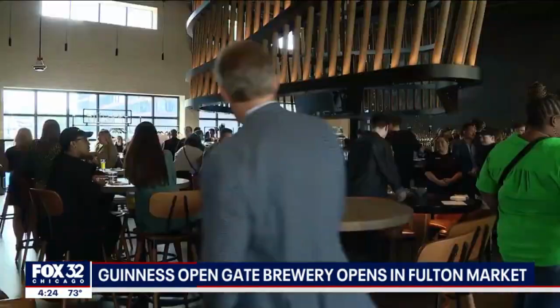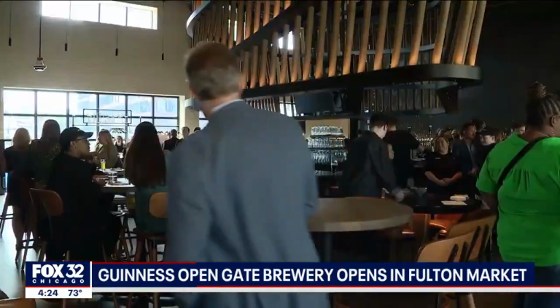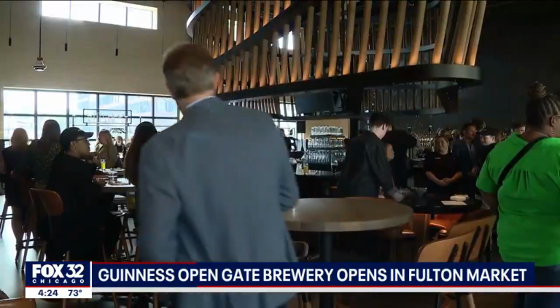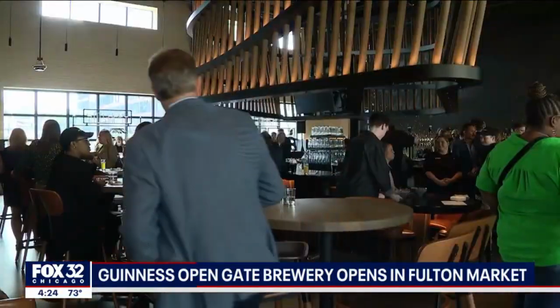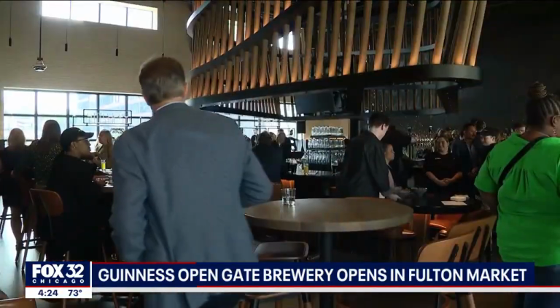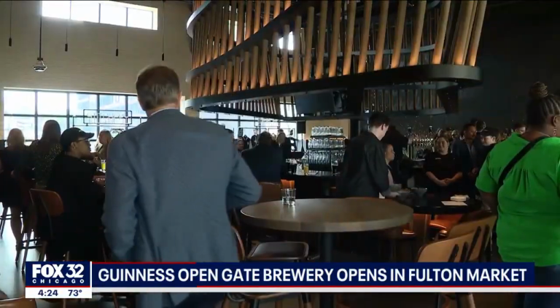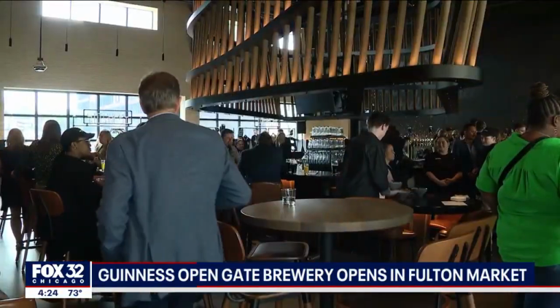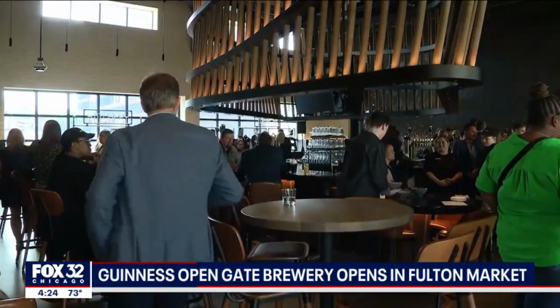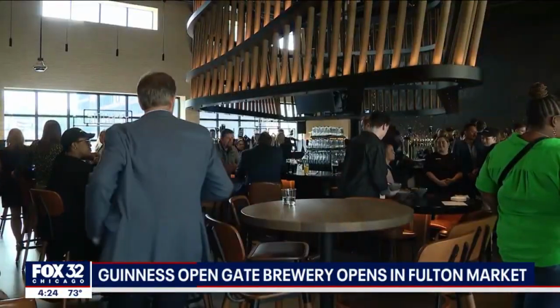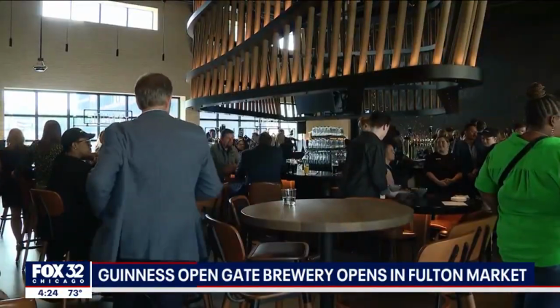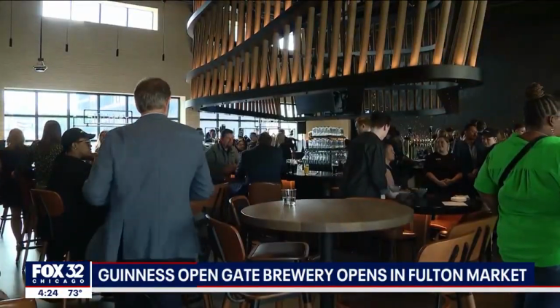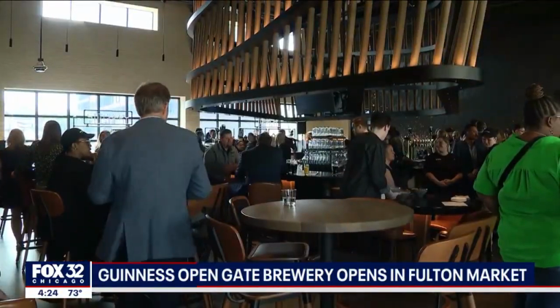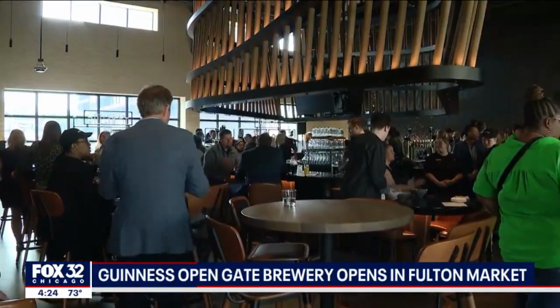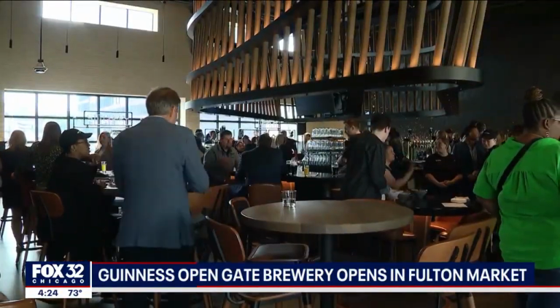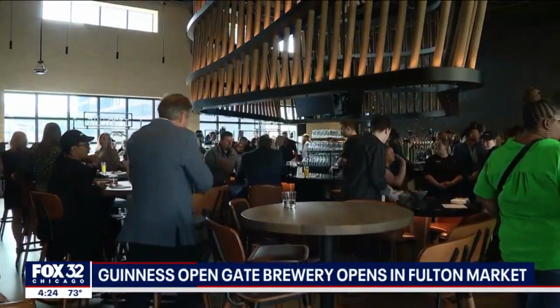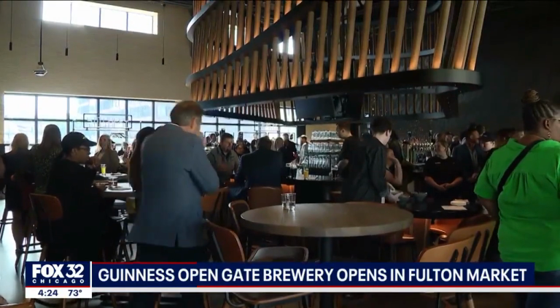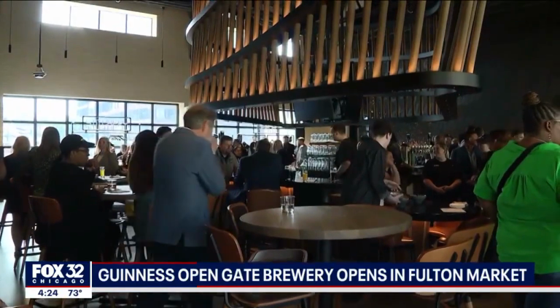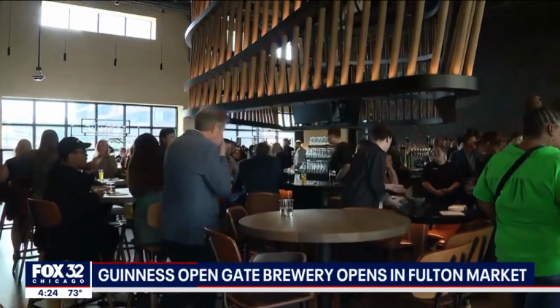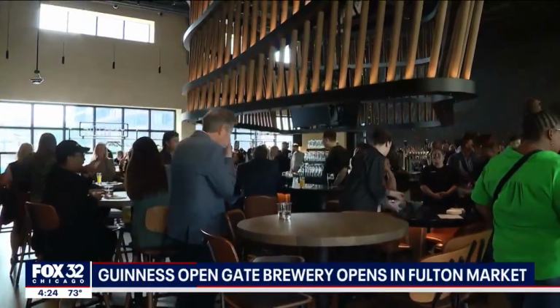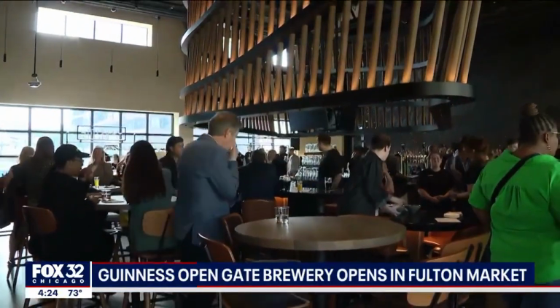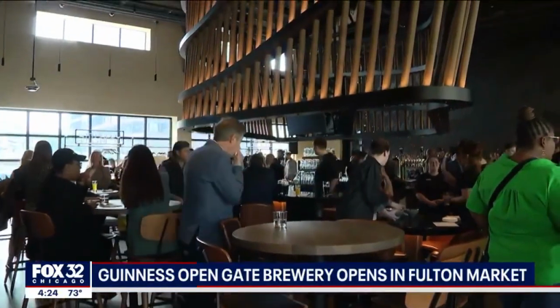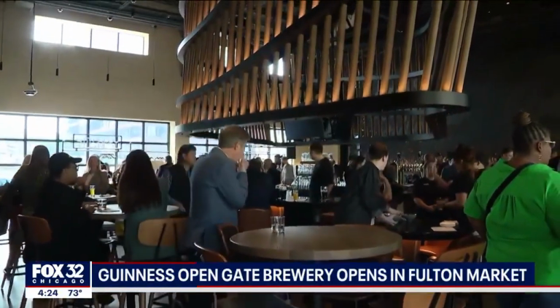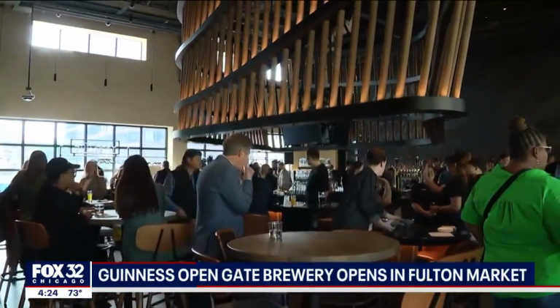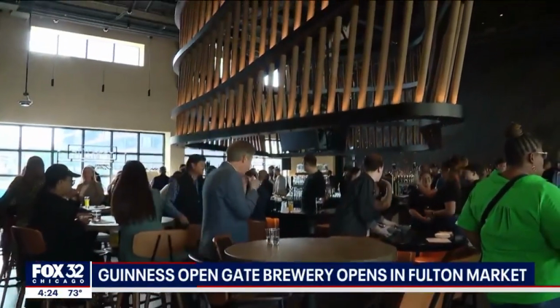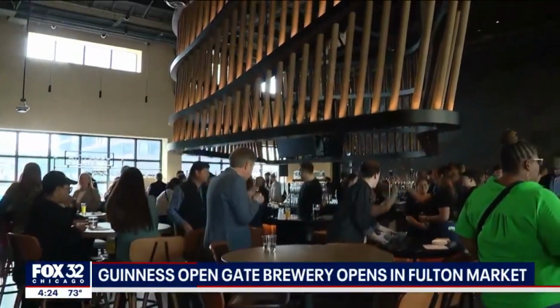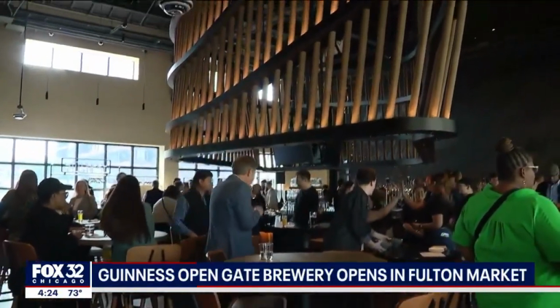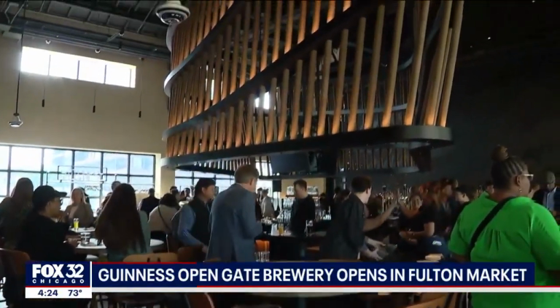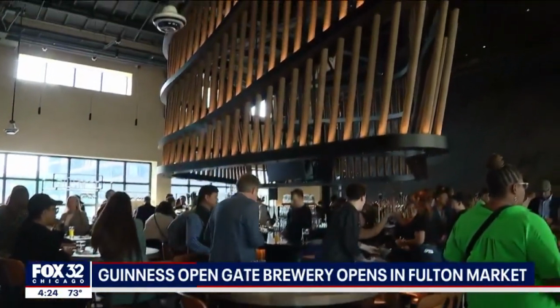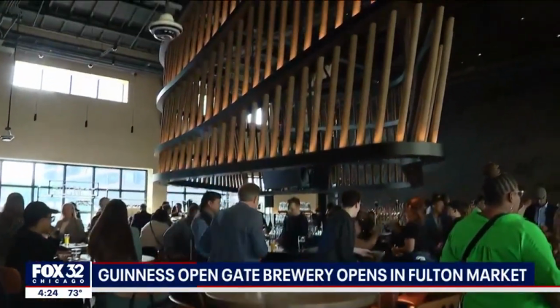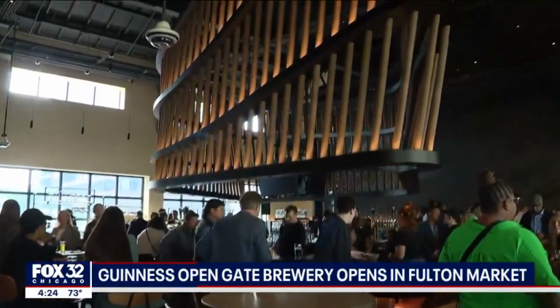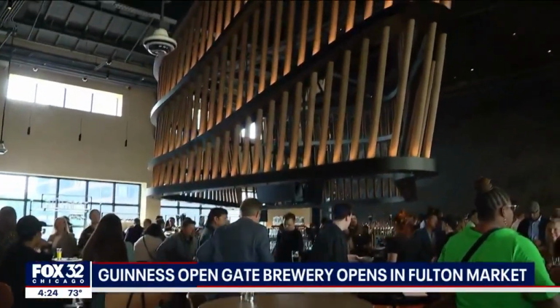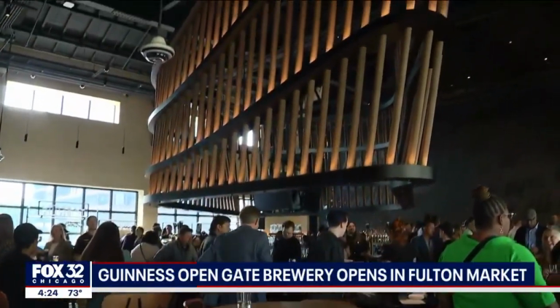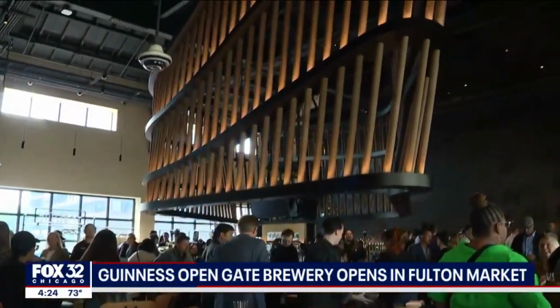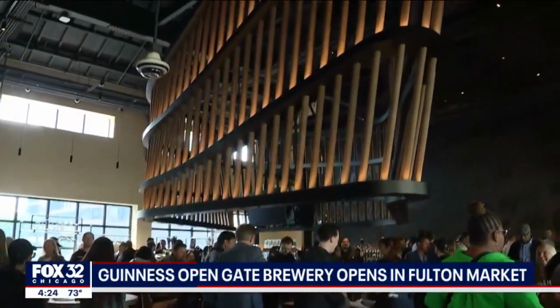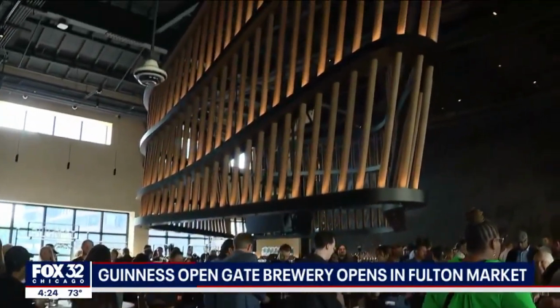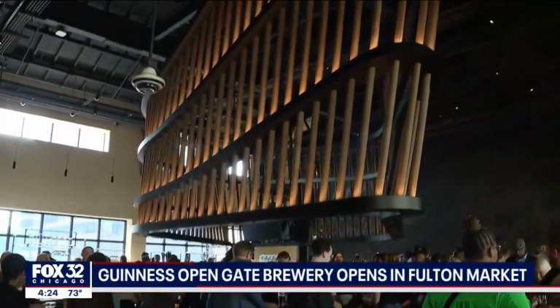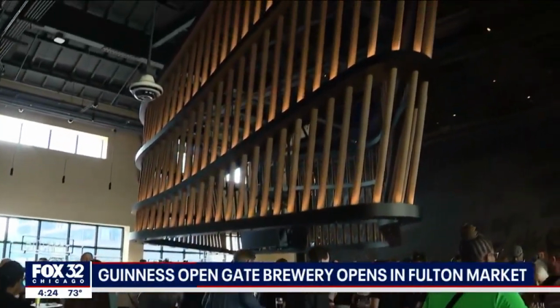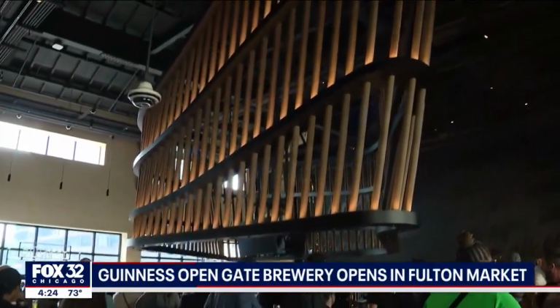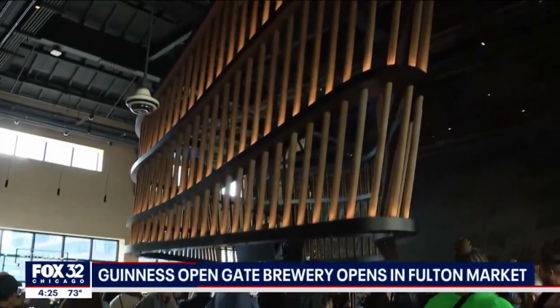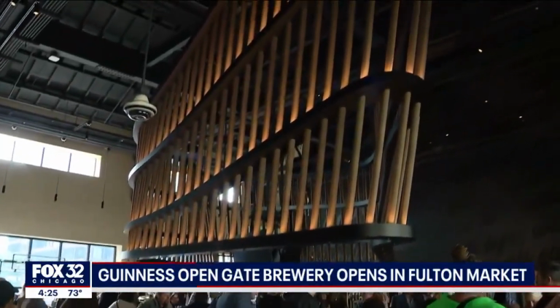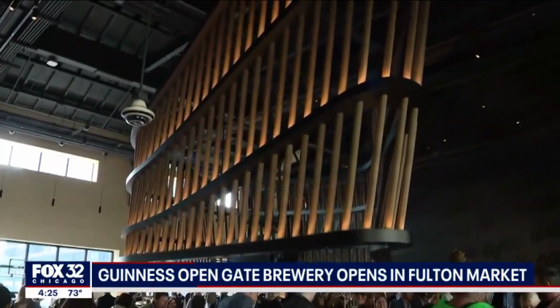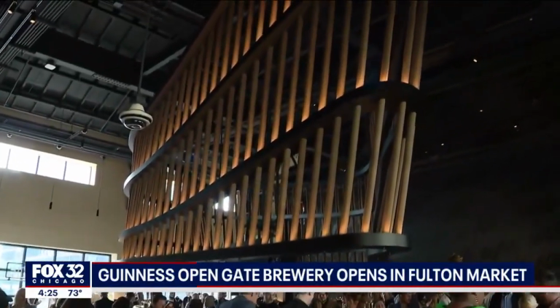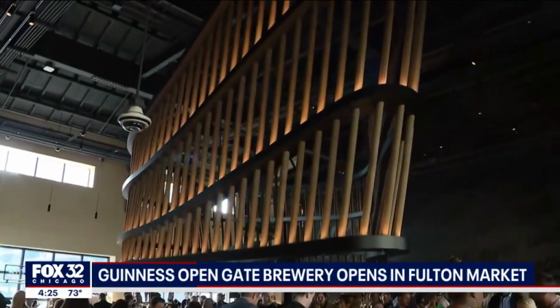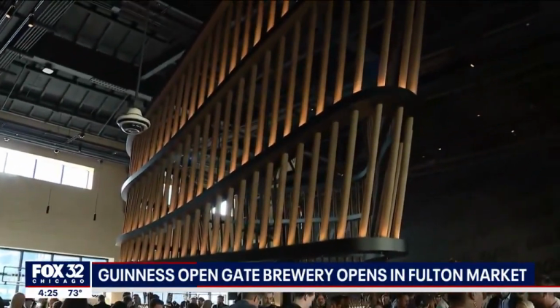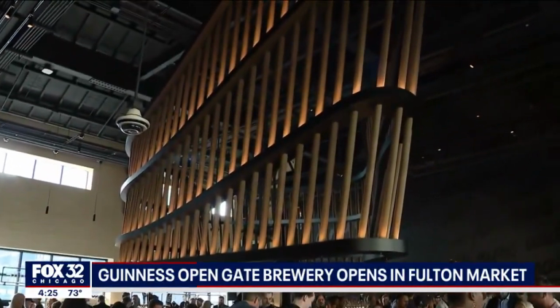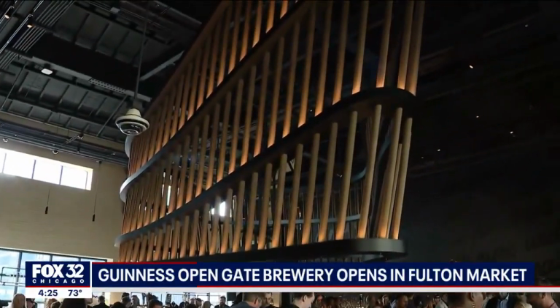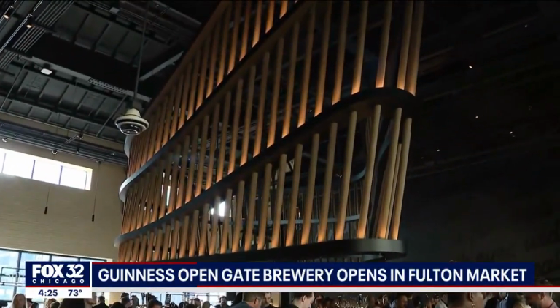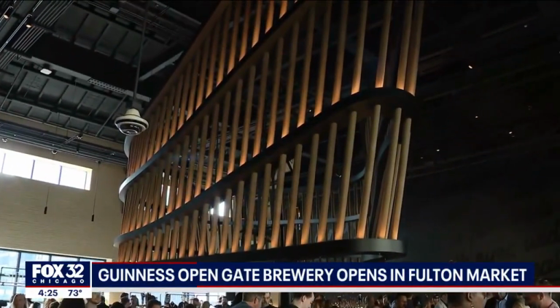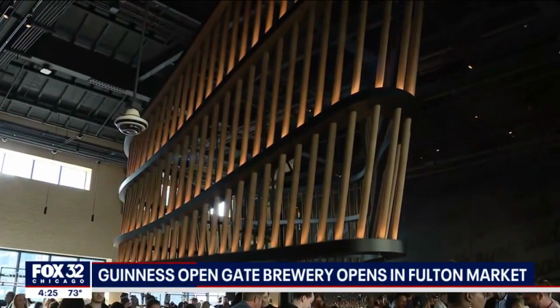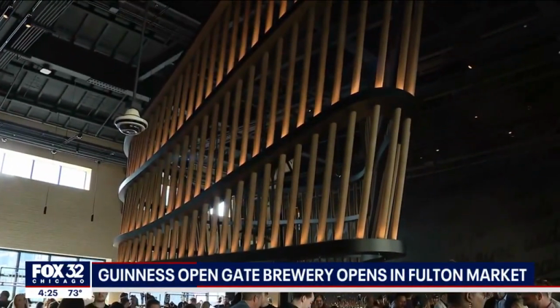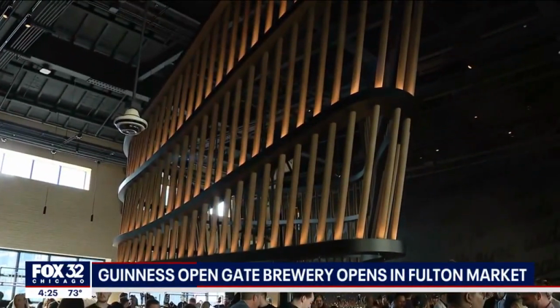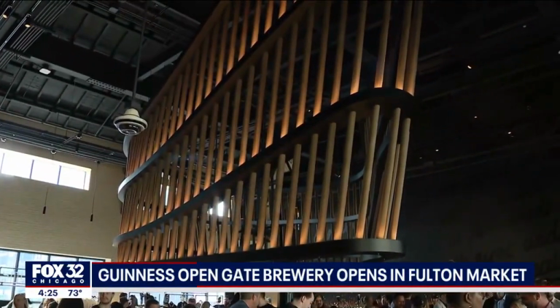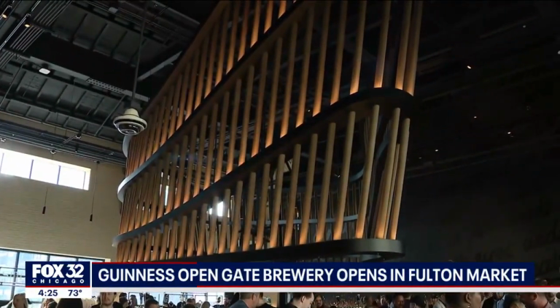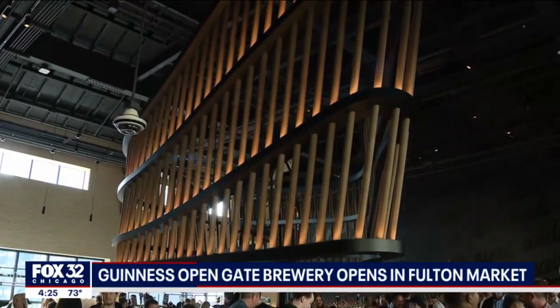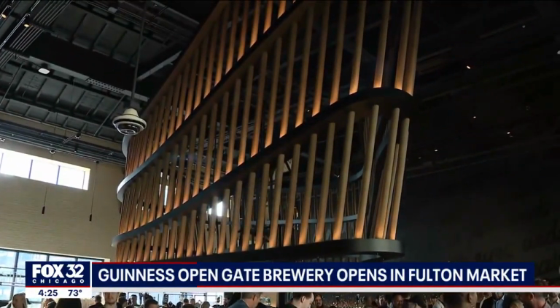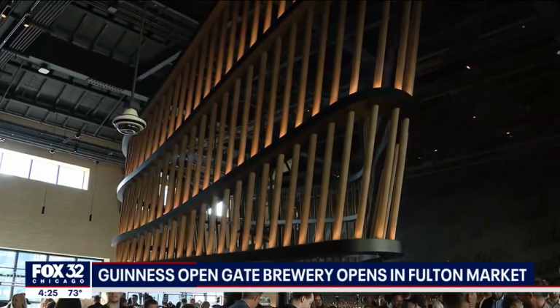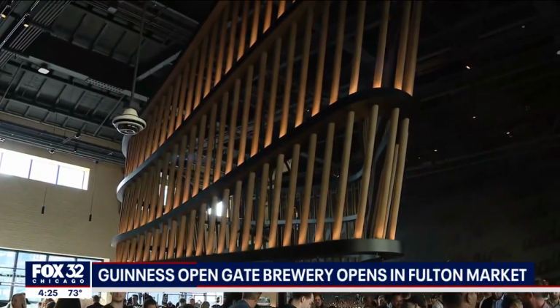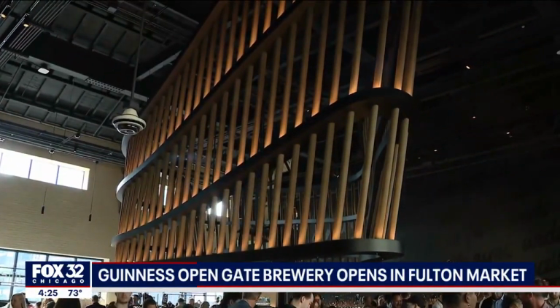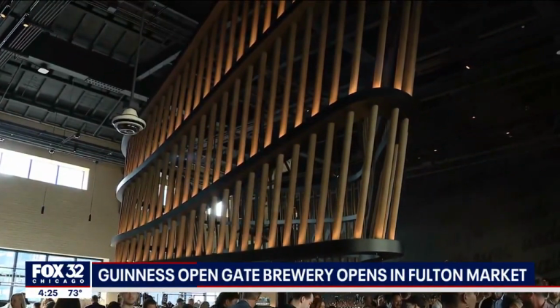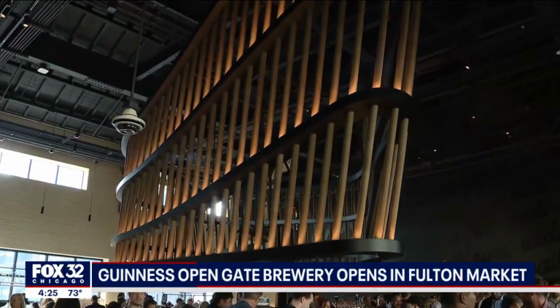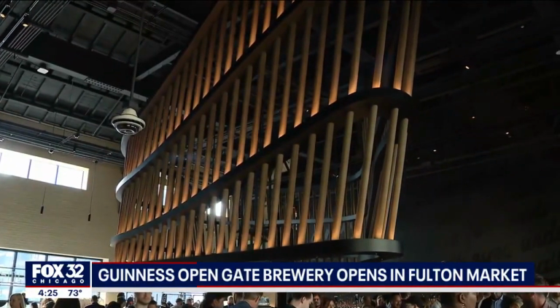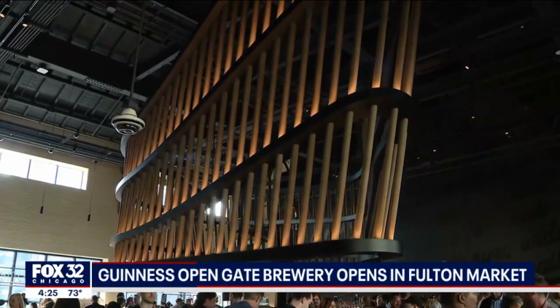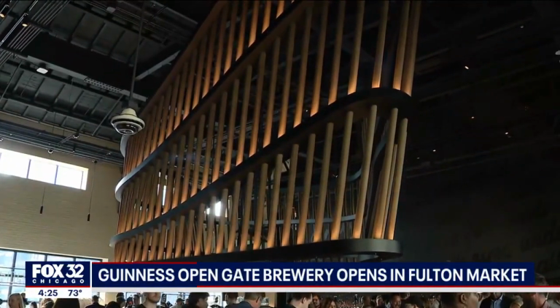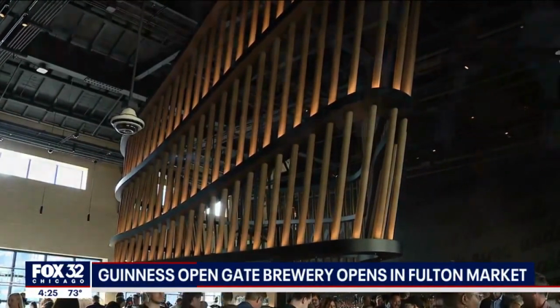And above the bar — take a look — a wooden hanging sculpture of the Guinness Harp that weighs 7,700 pounds.